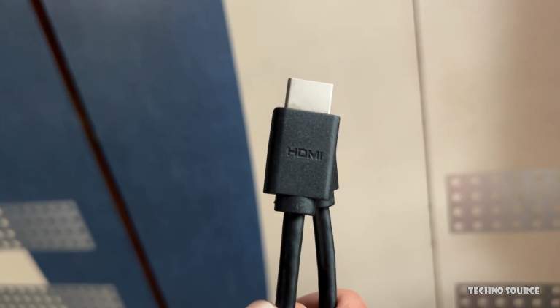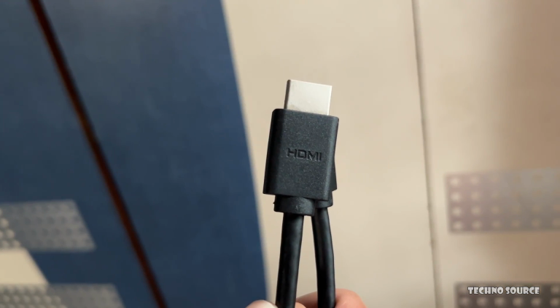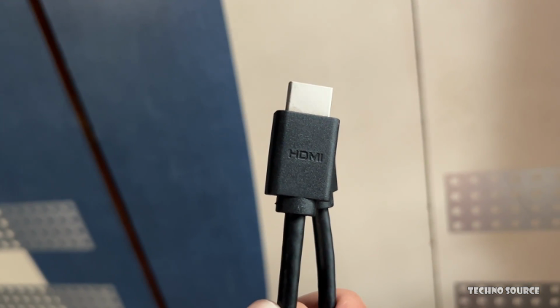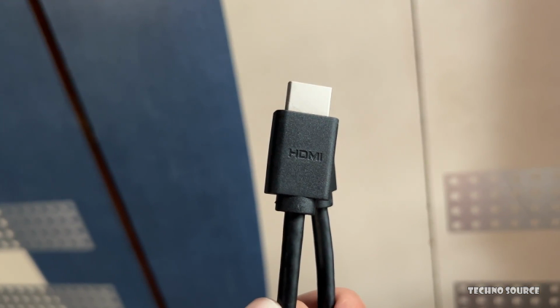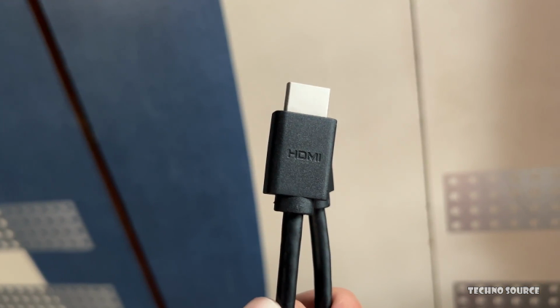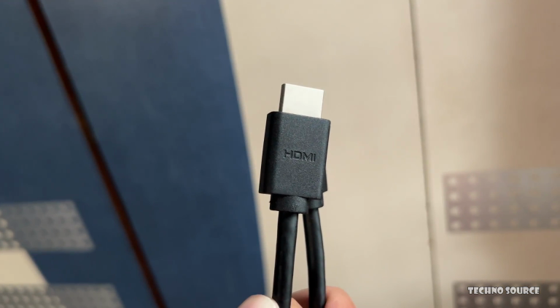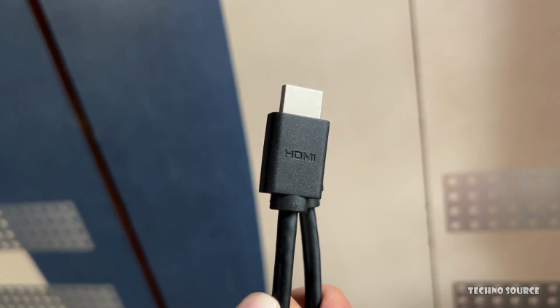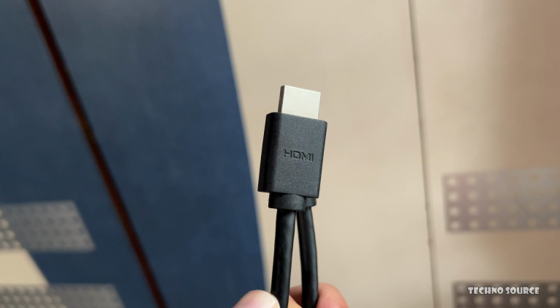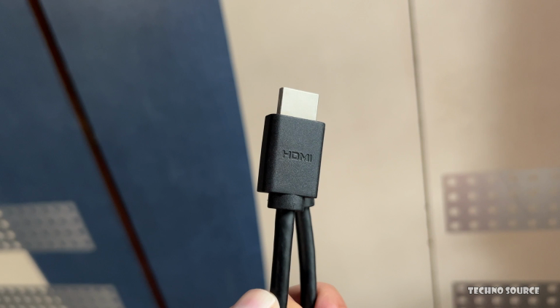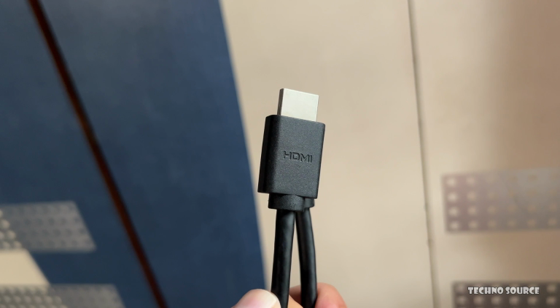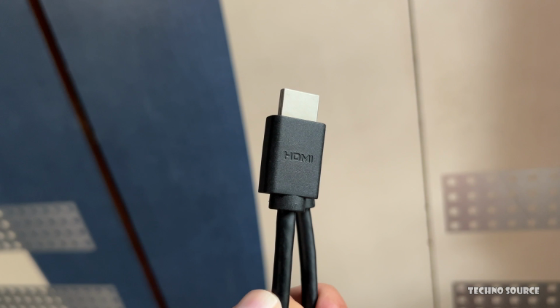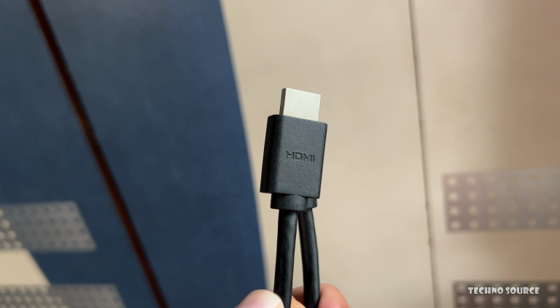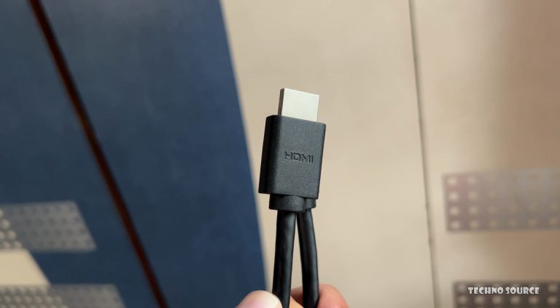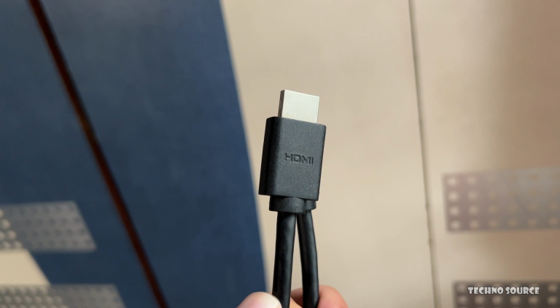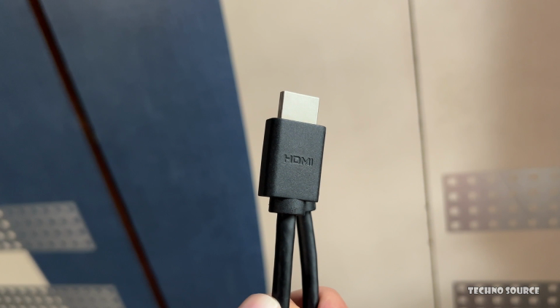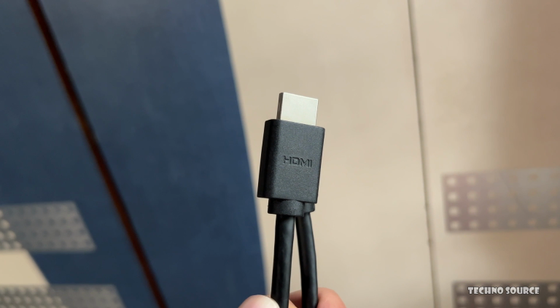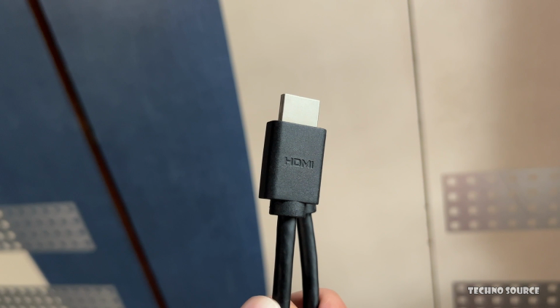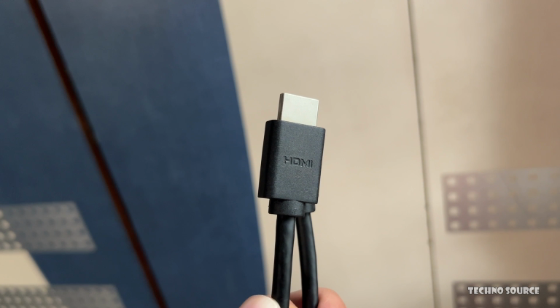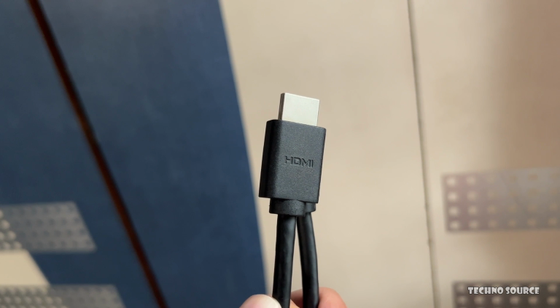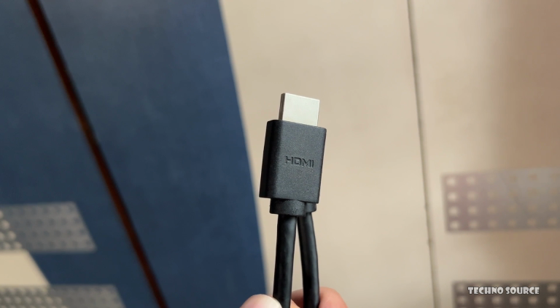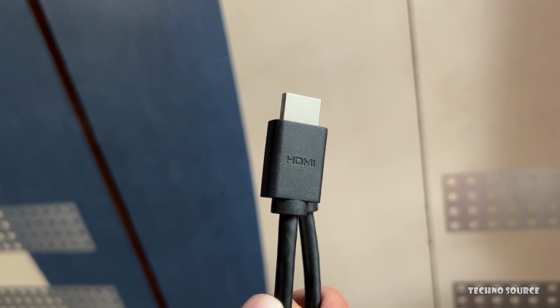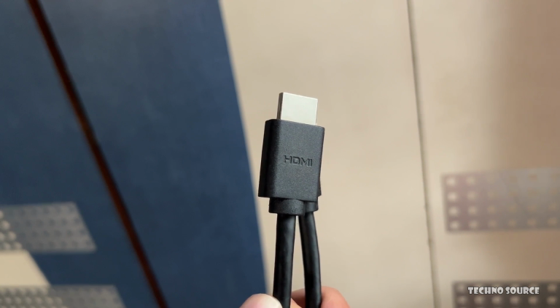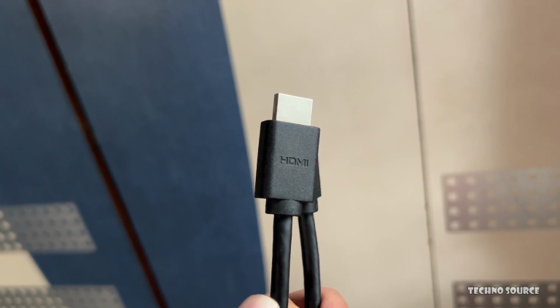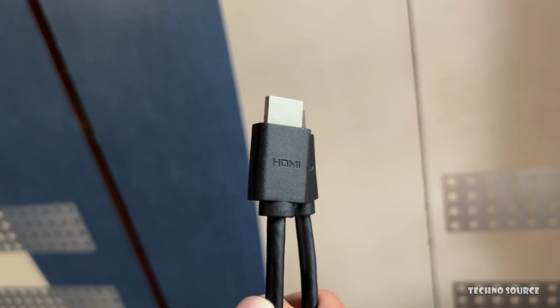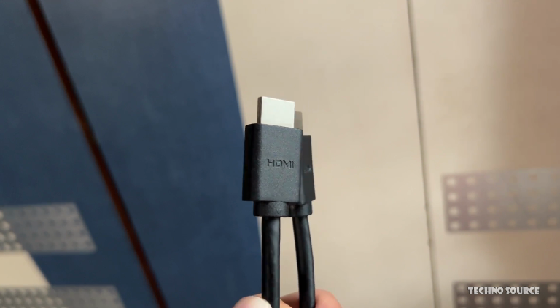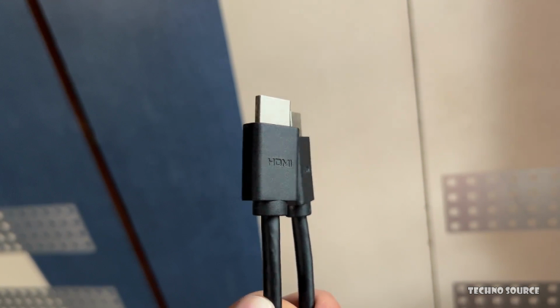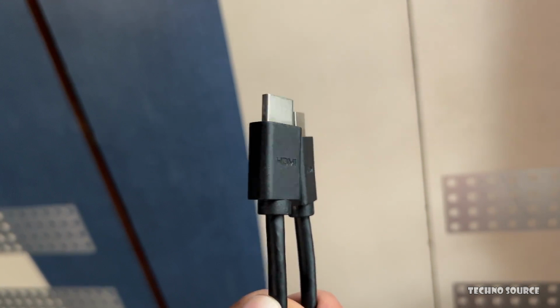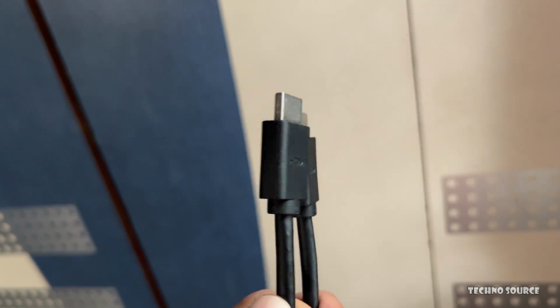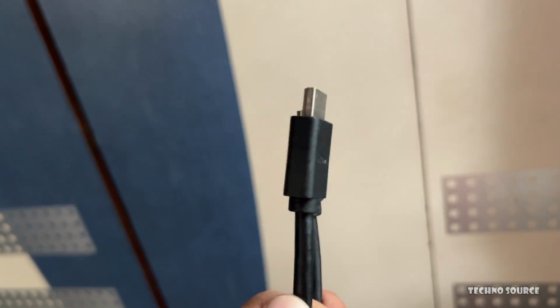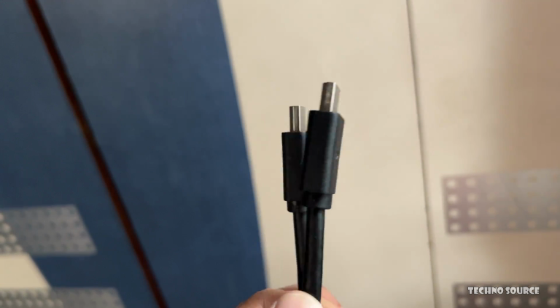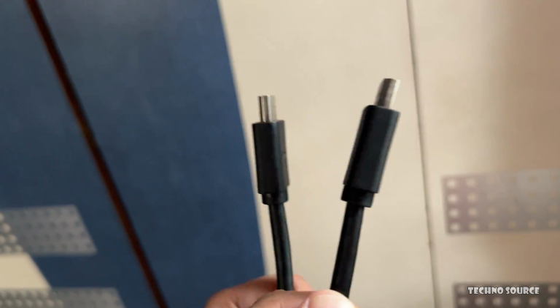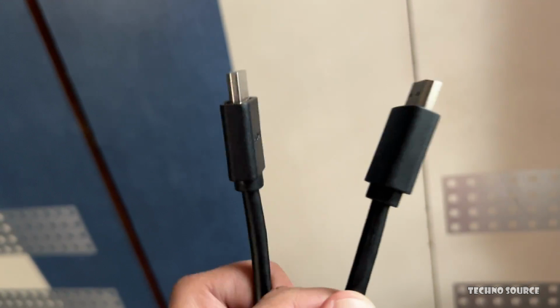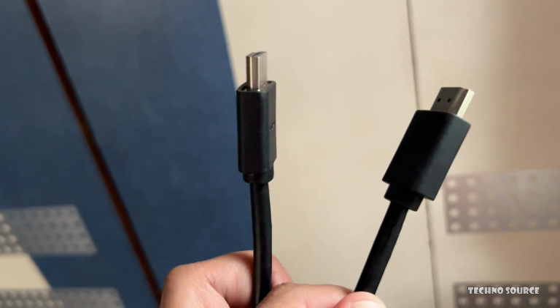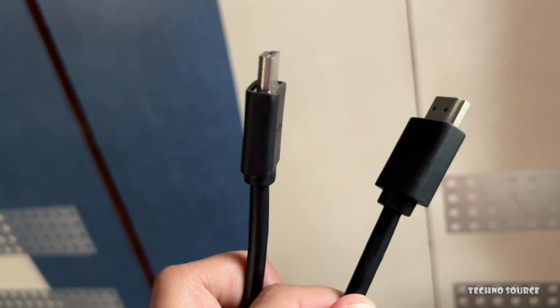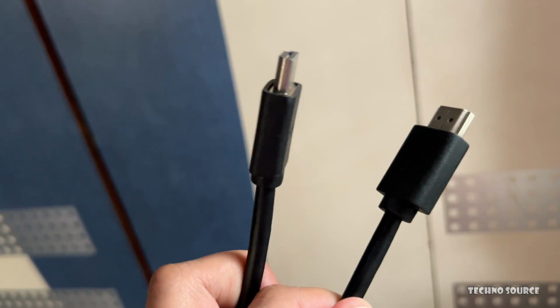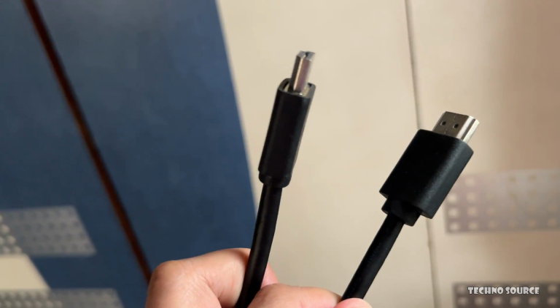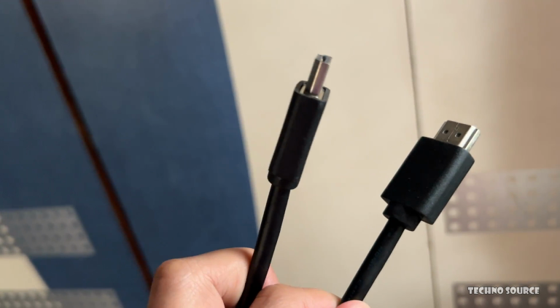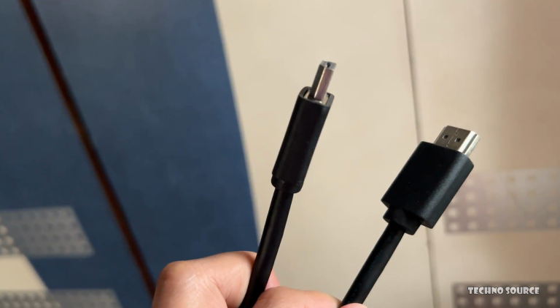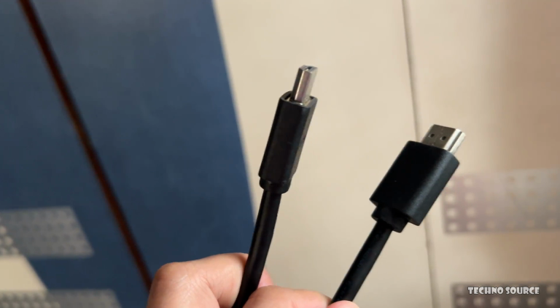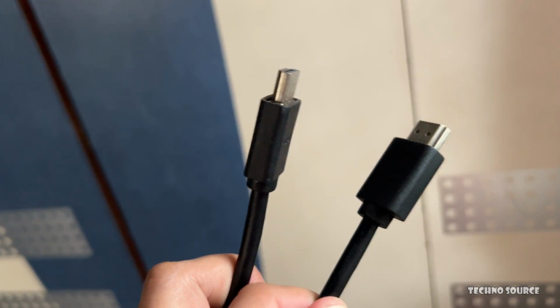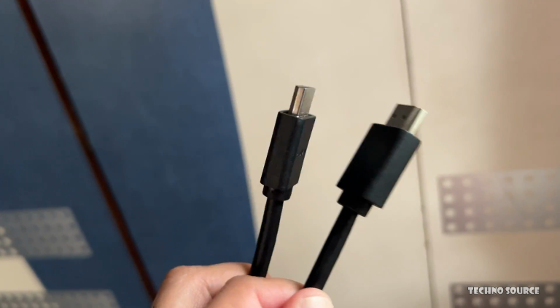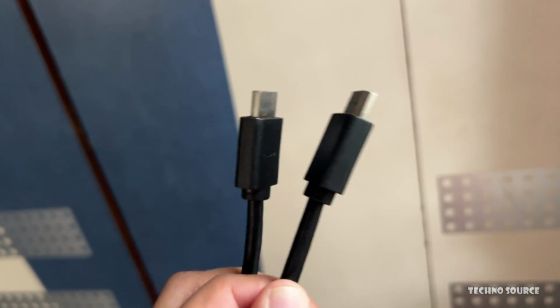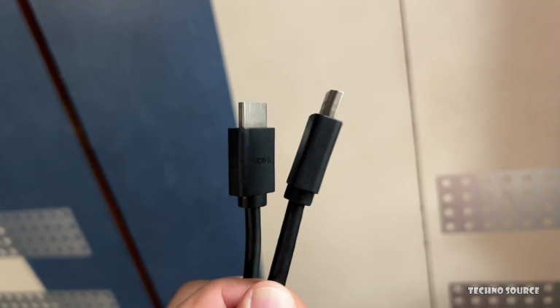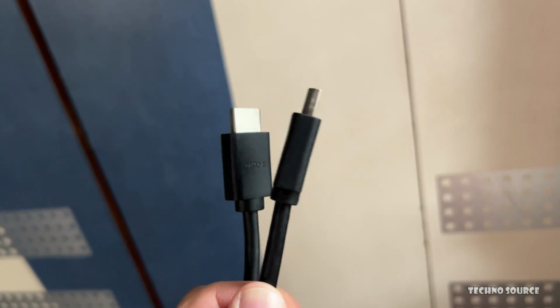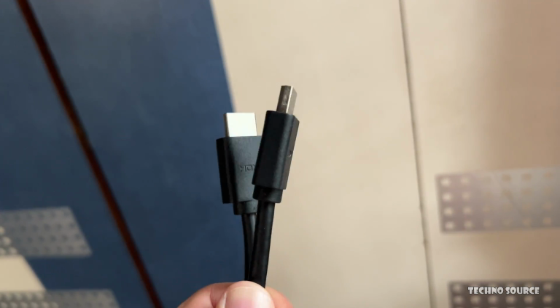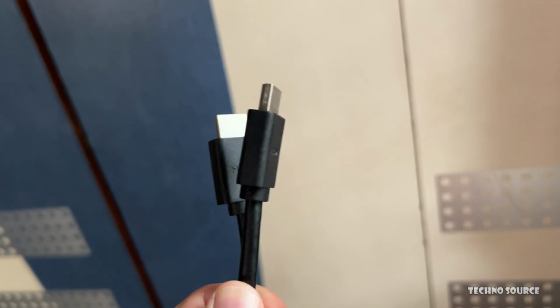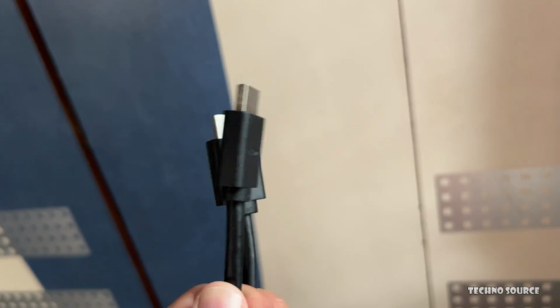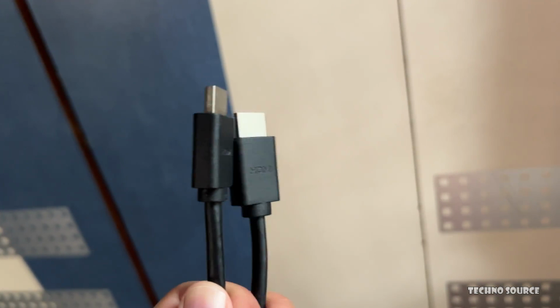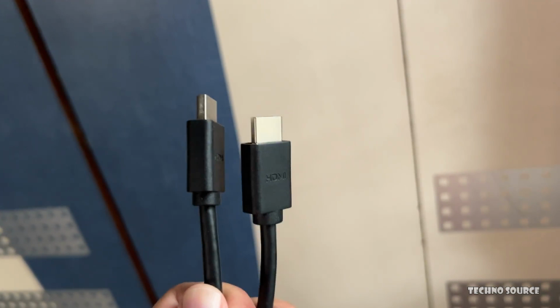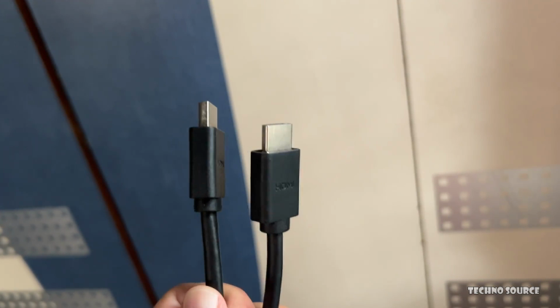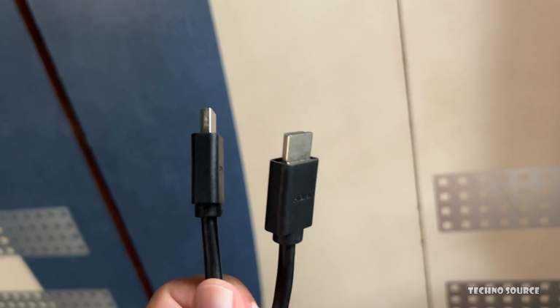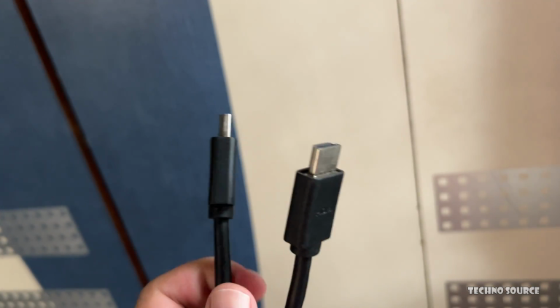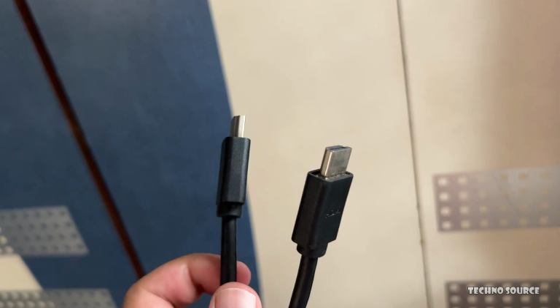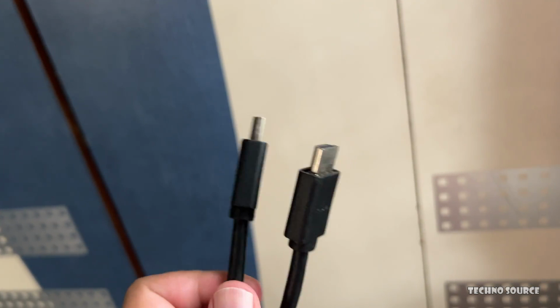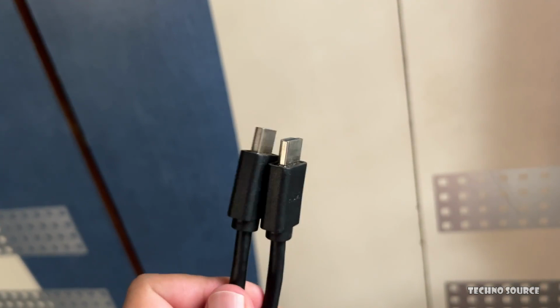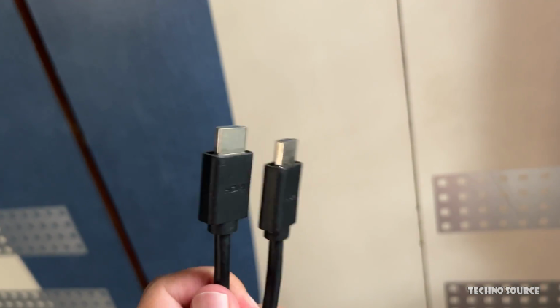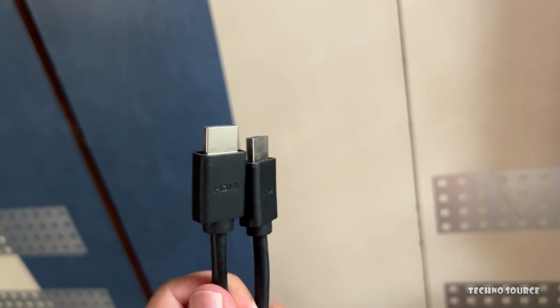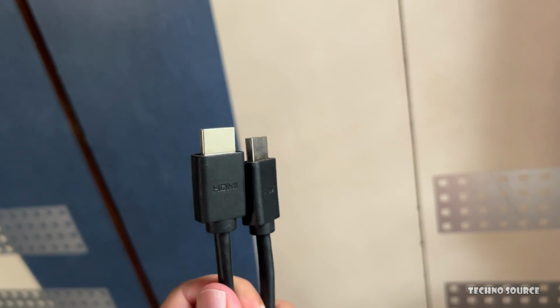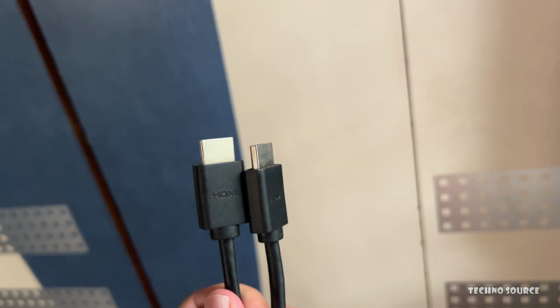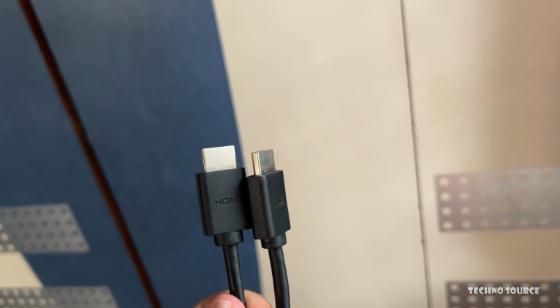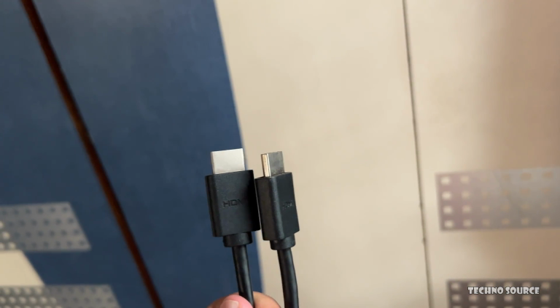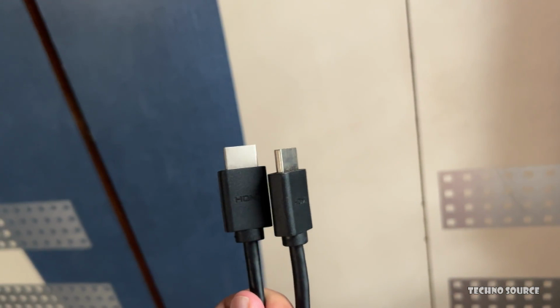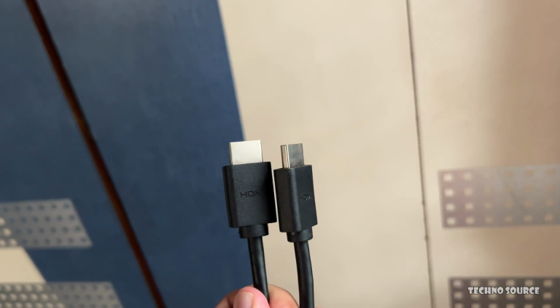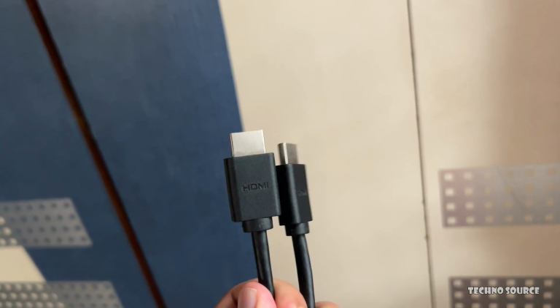We hope this helps you understand the exciting world of HDMI 2.2. If you found this information helpful, please give this video a like, share it with your friends, and subscribe to our channel for more tech explanations.